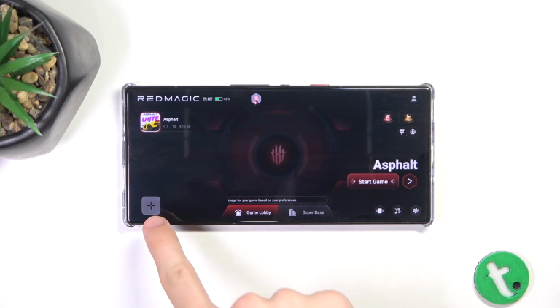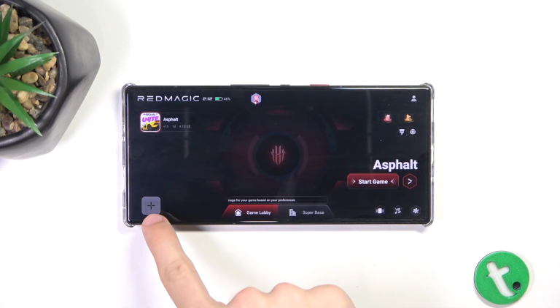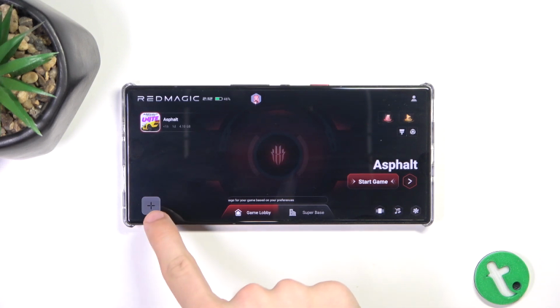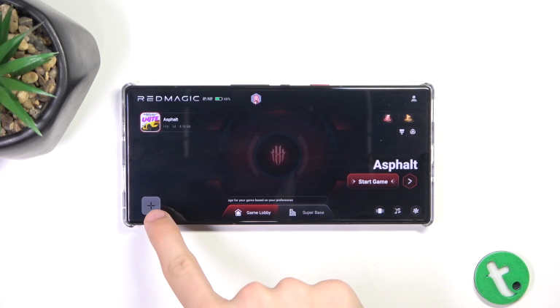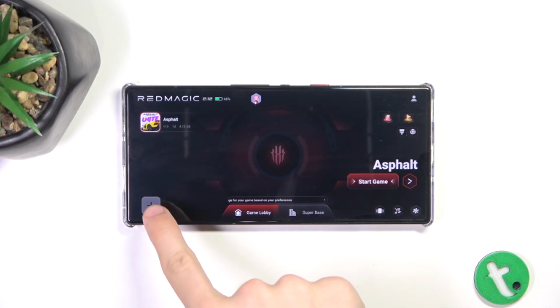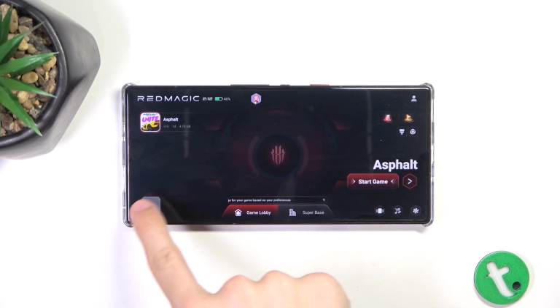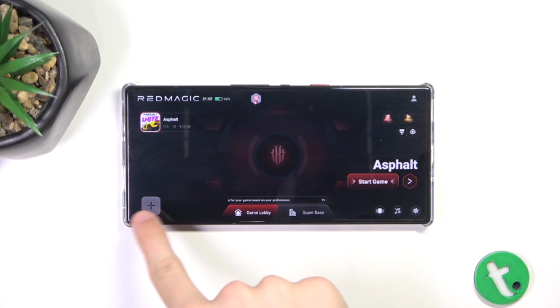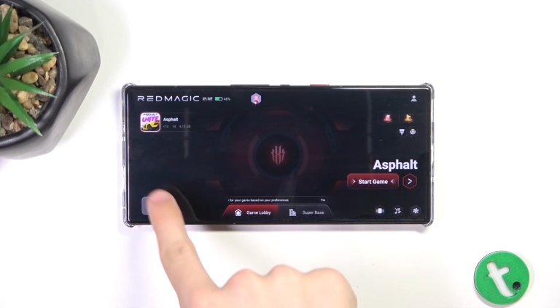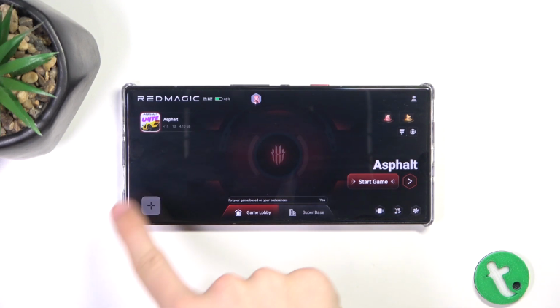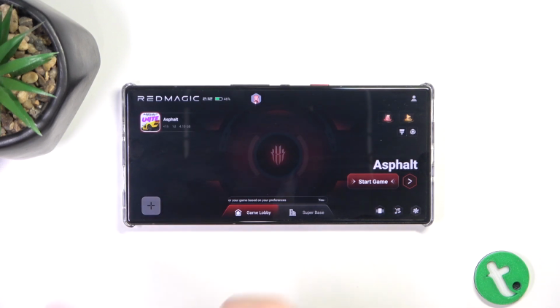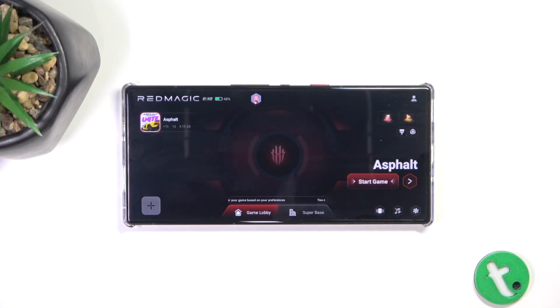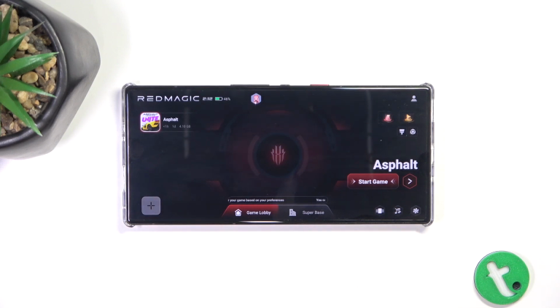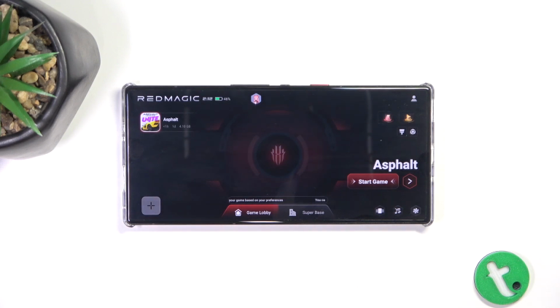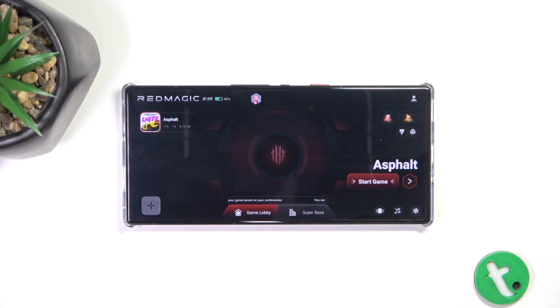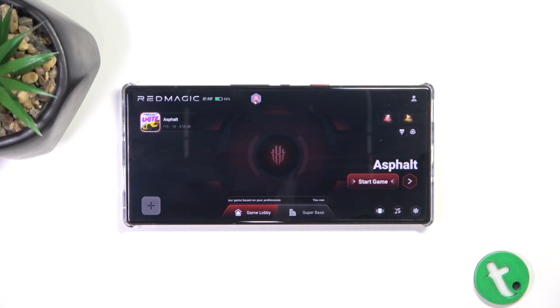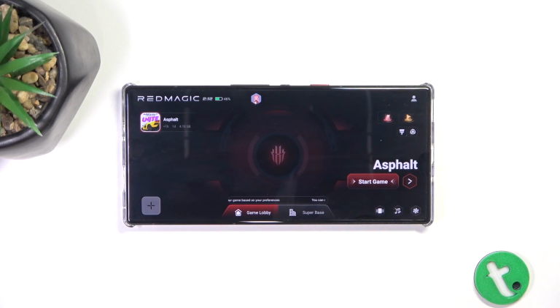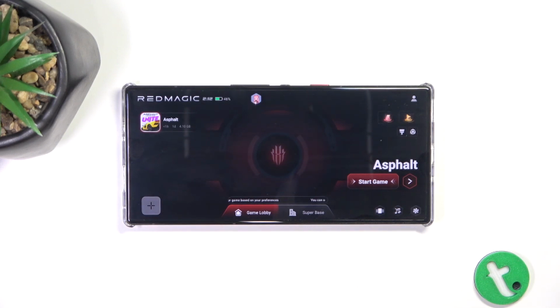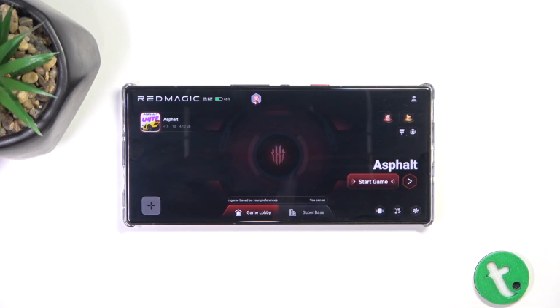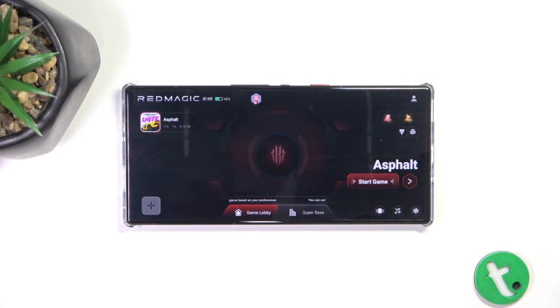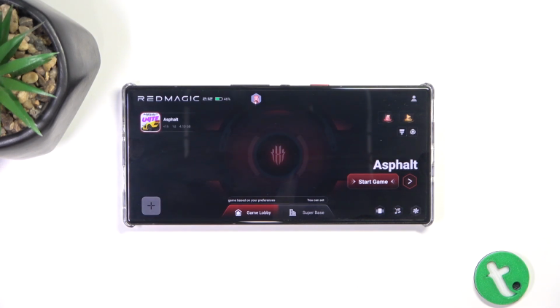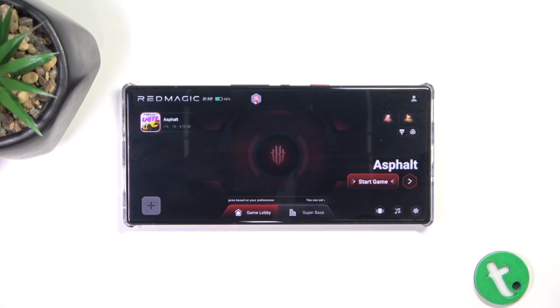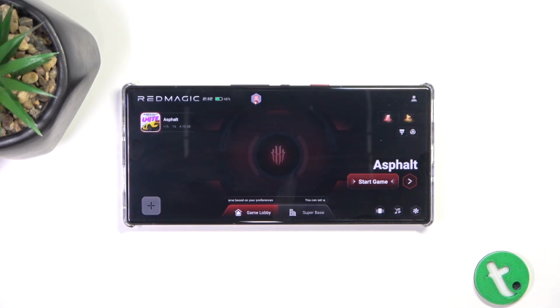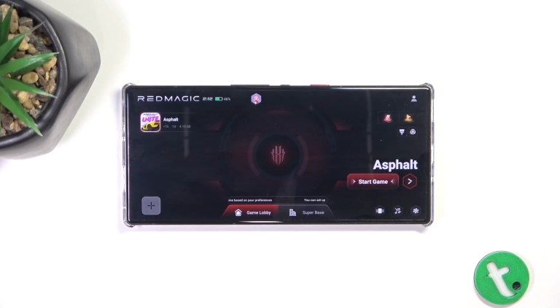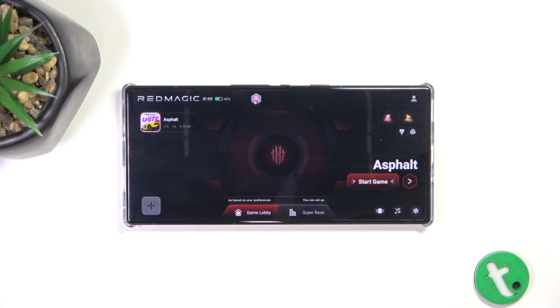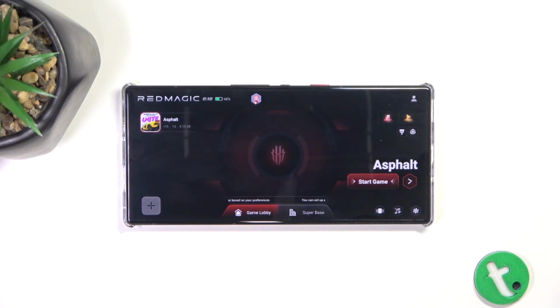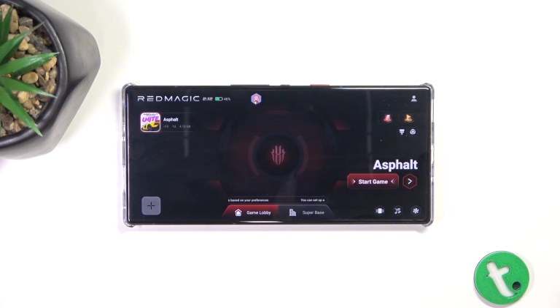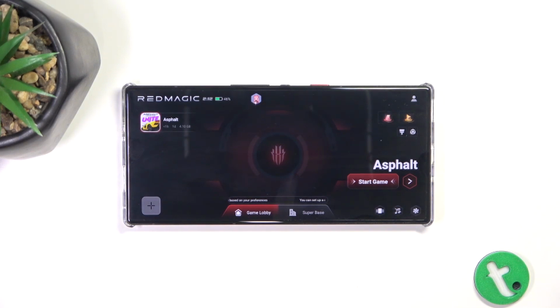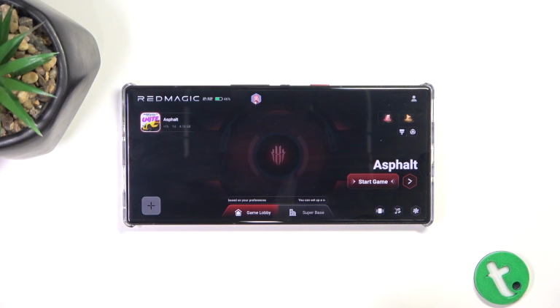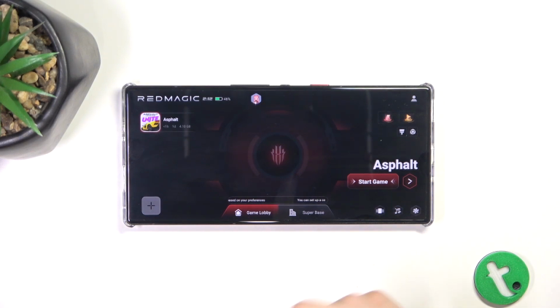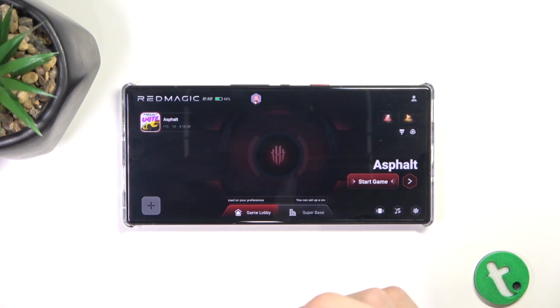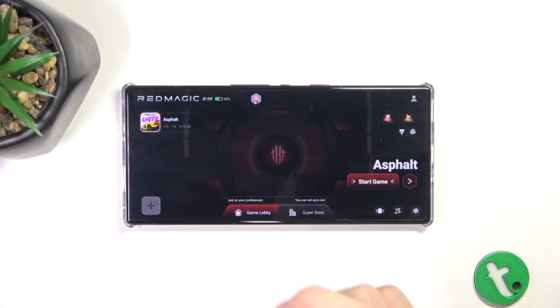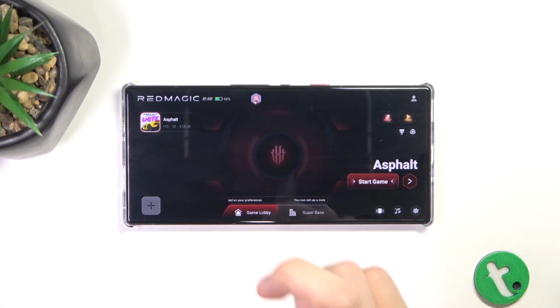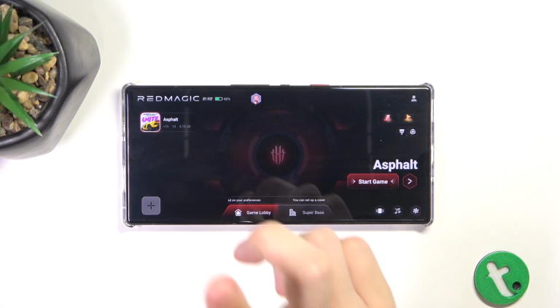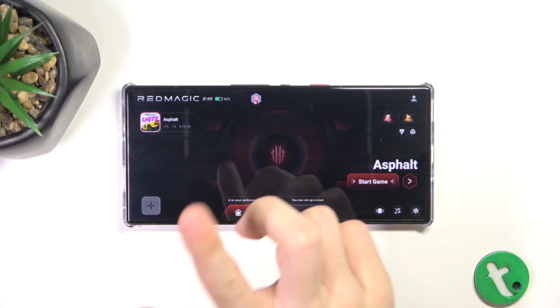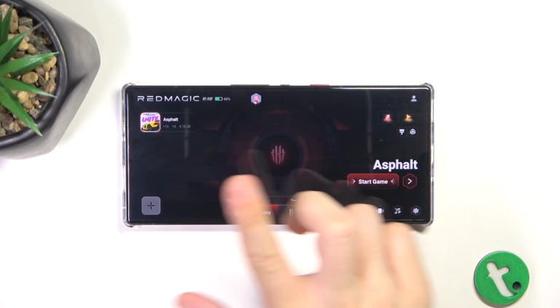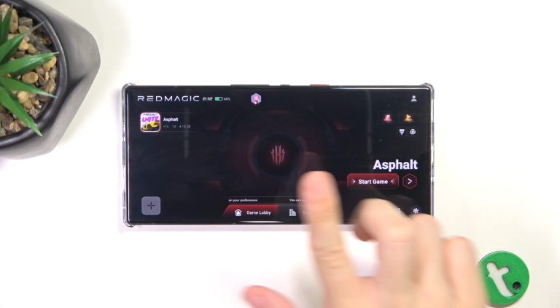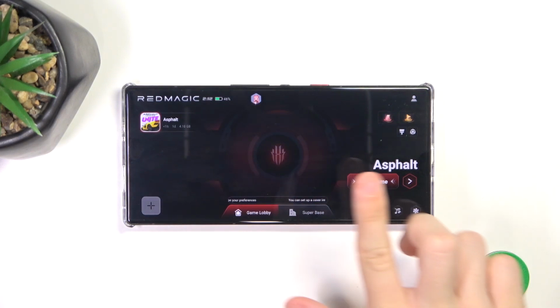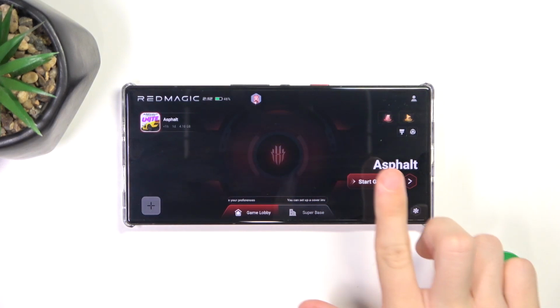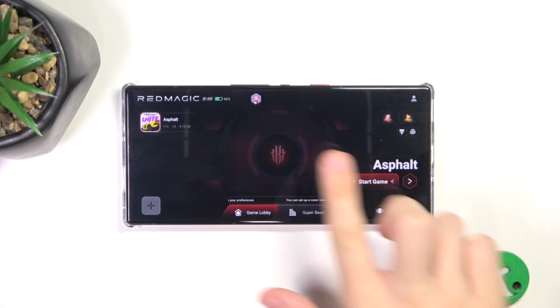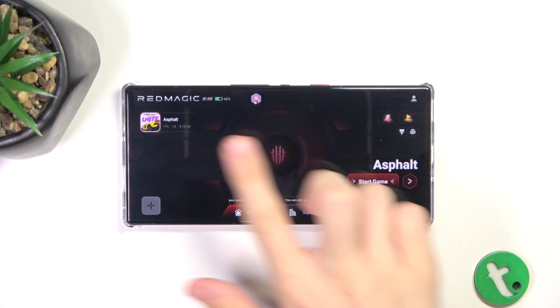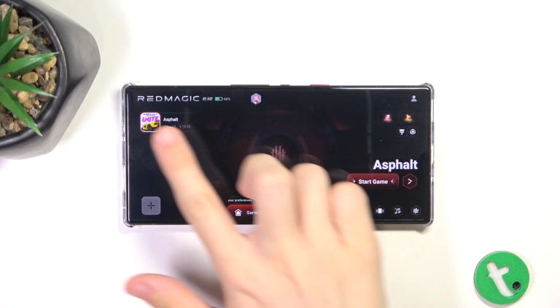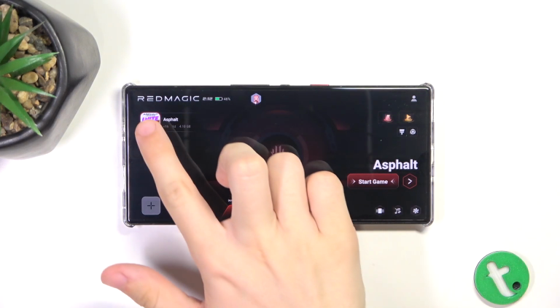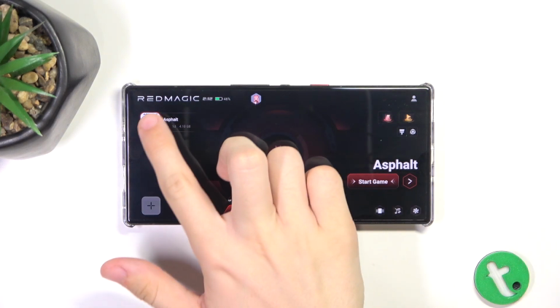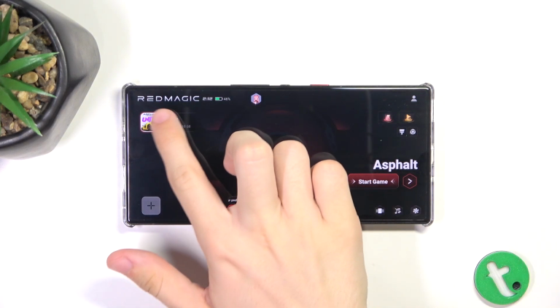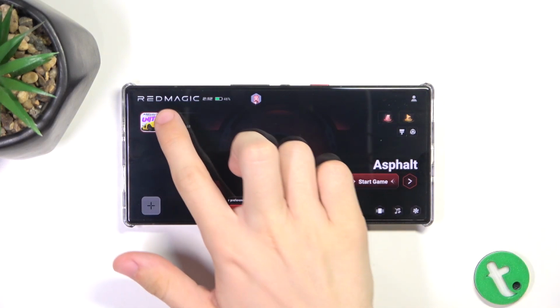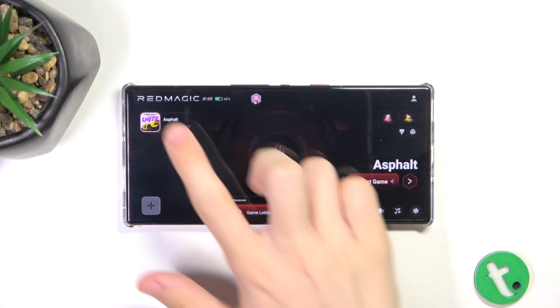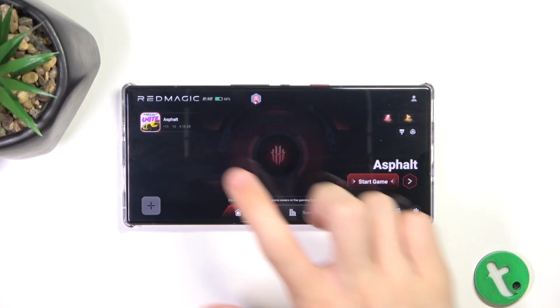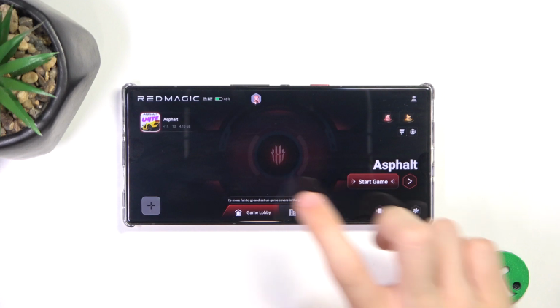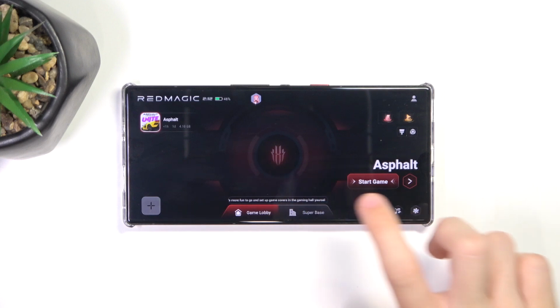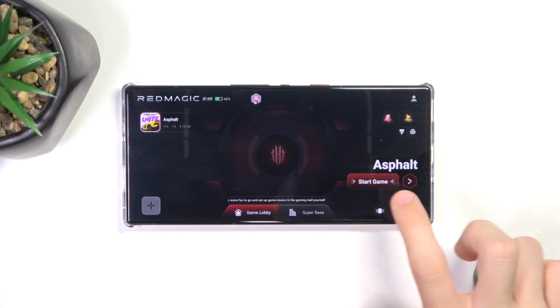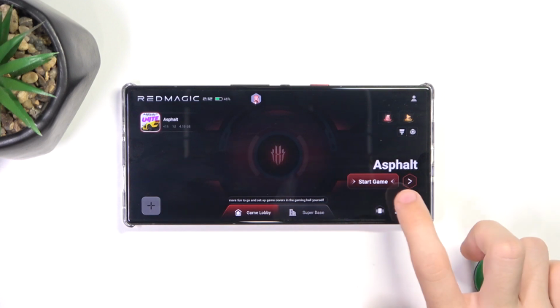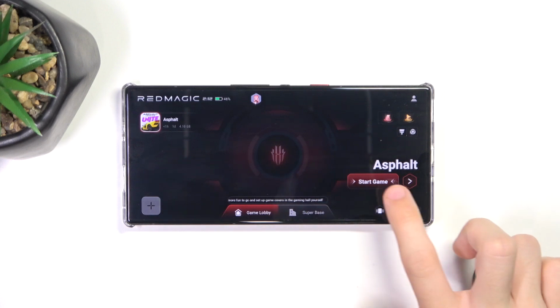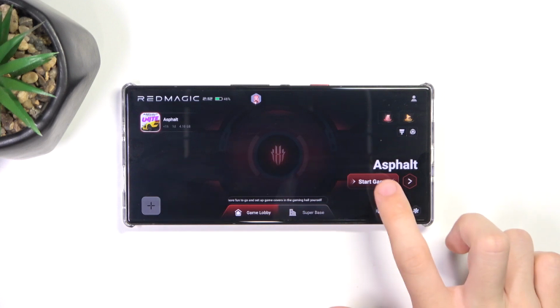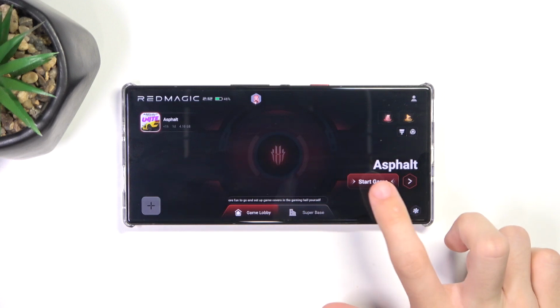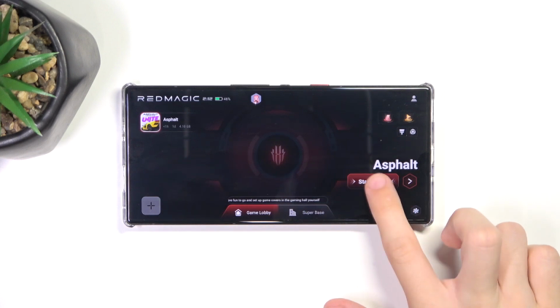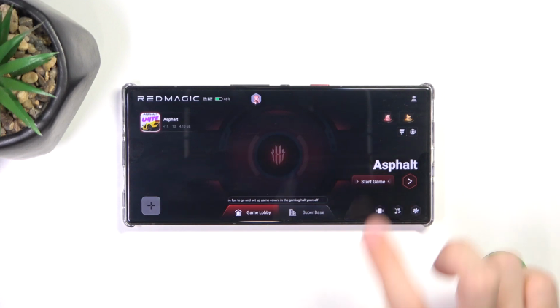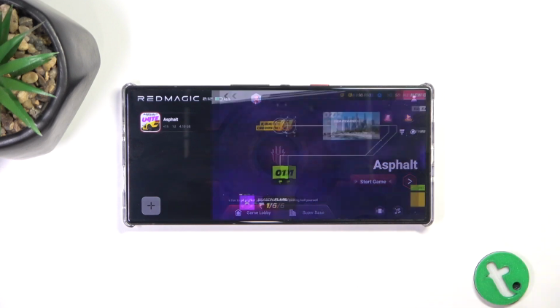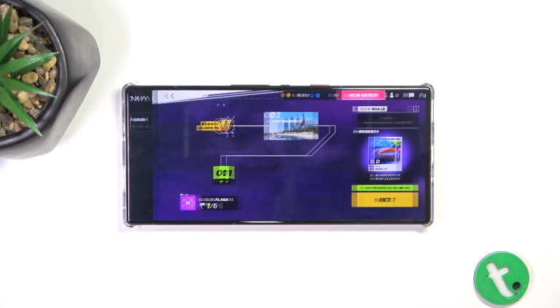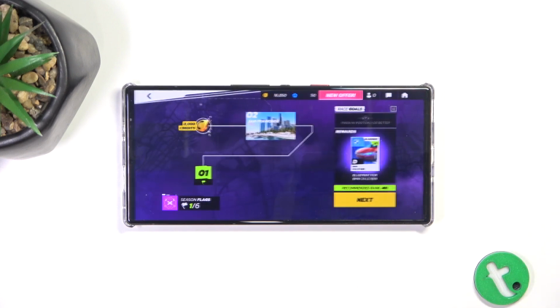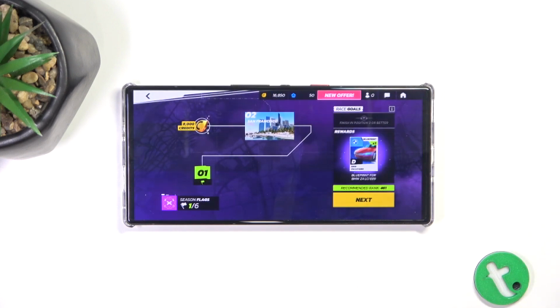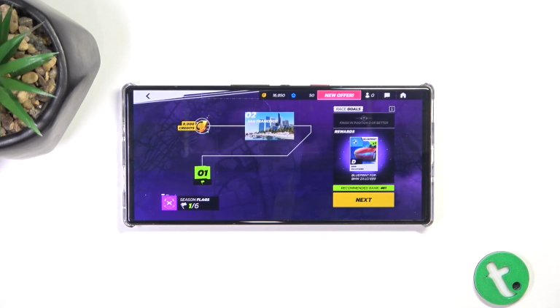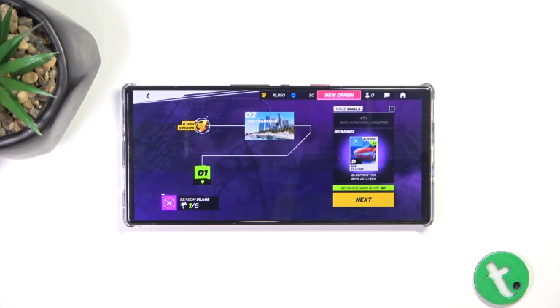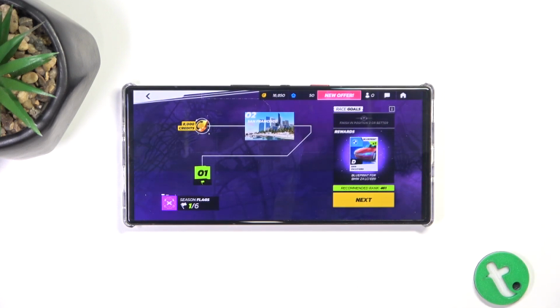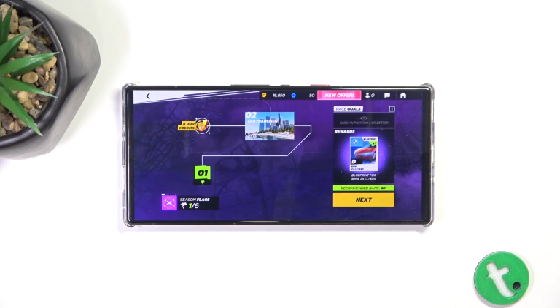You can click here to add a game. You can select it and start a game.